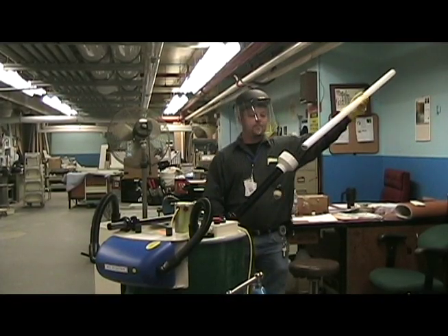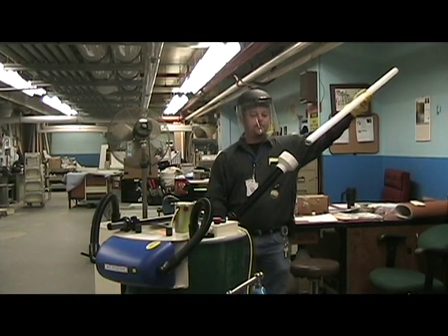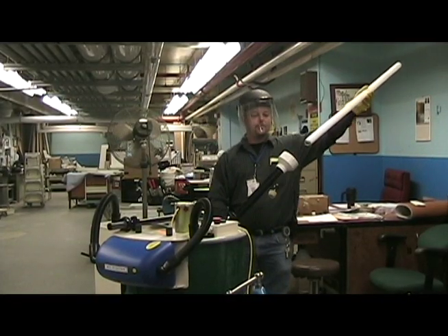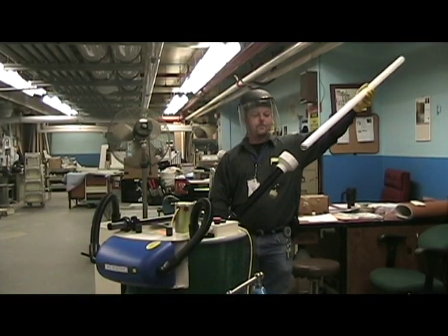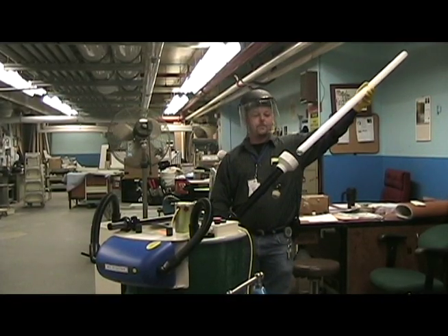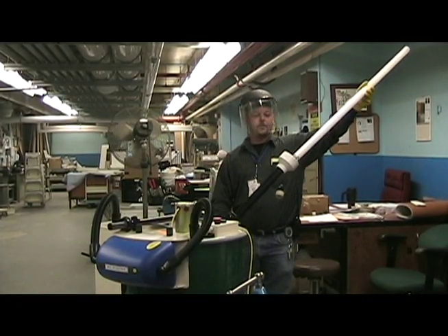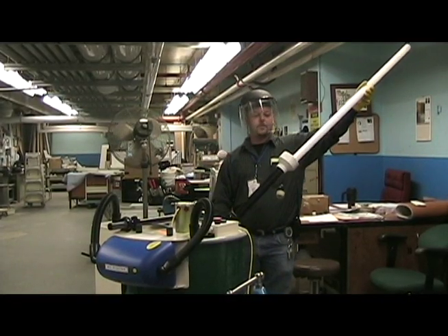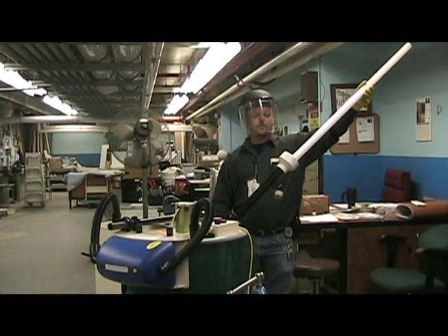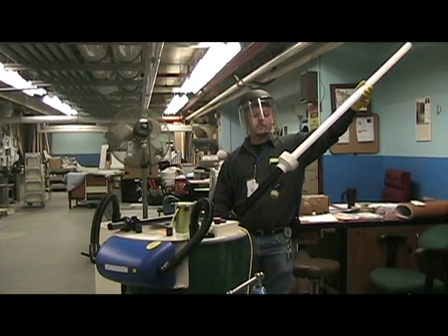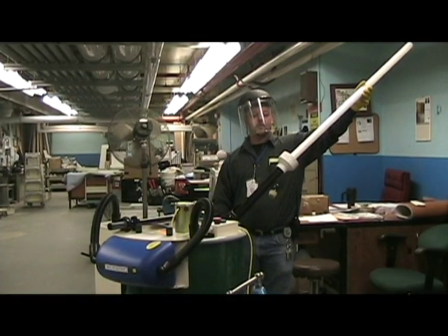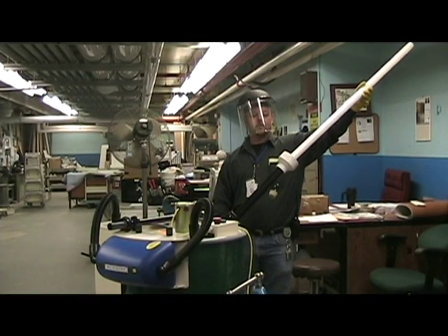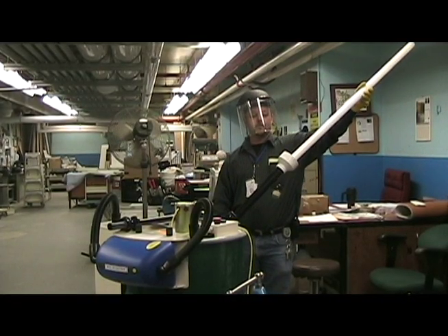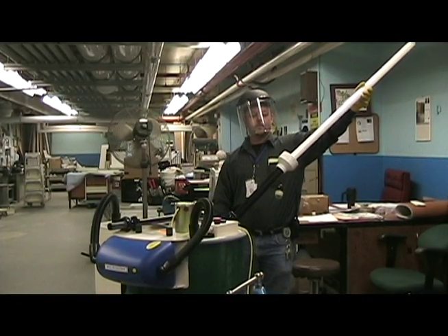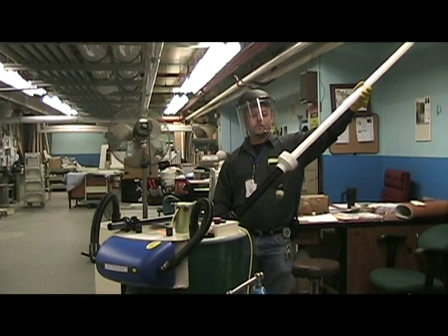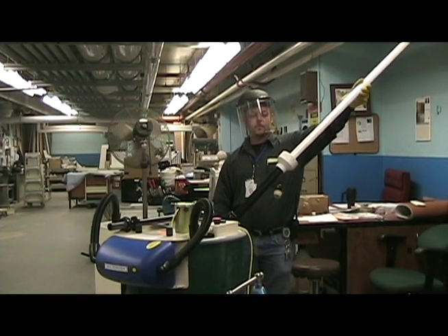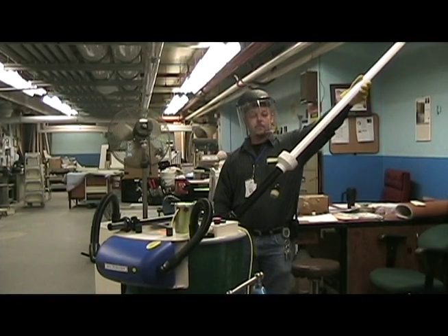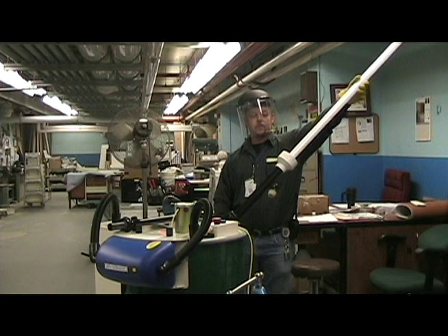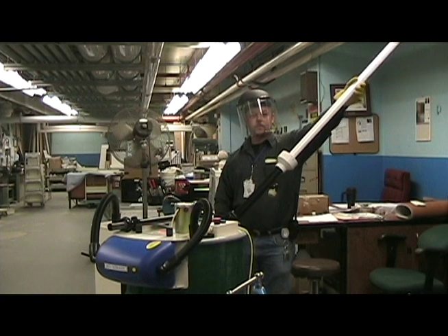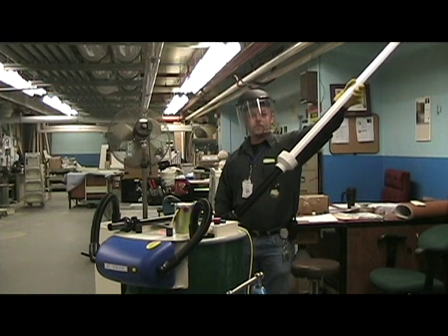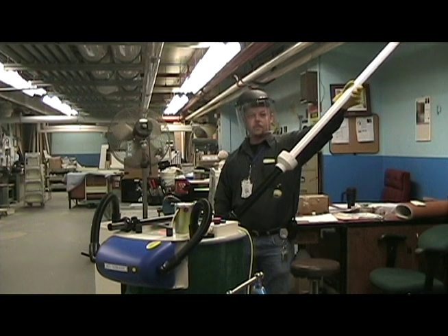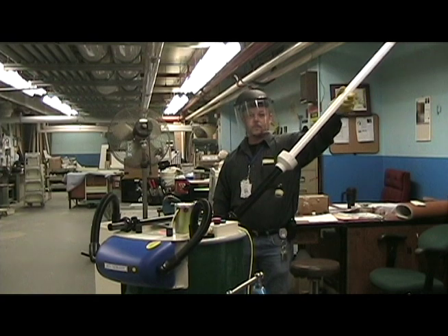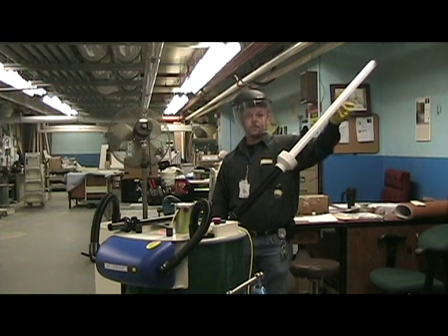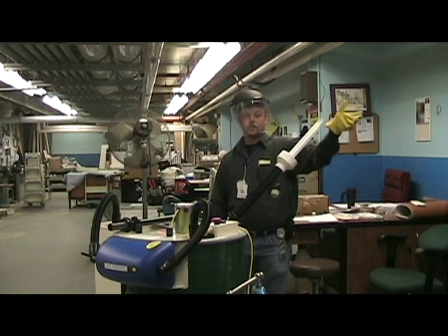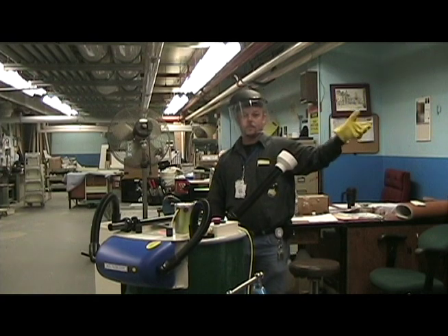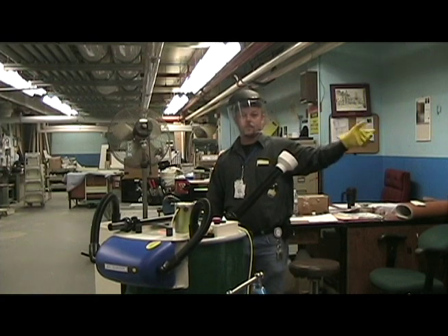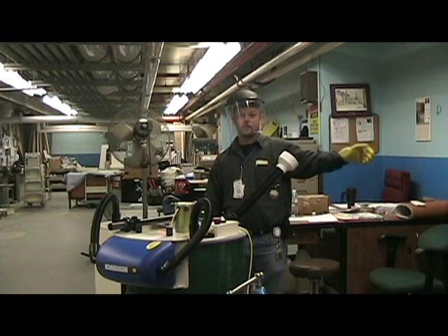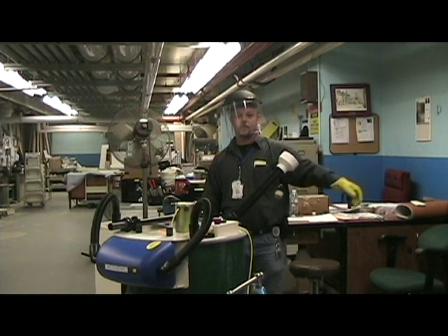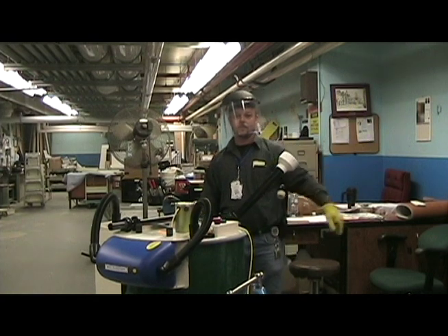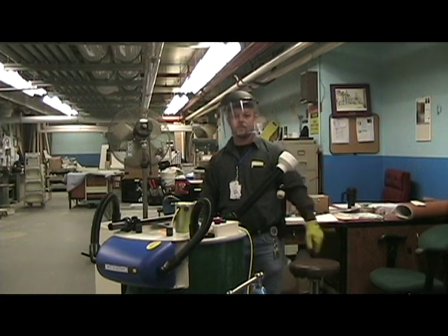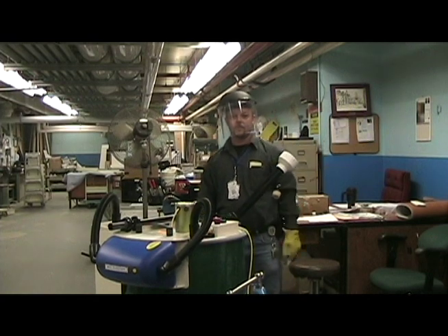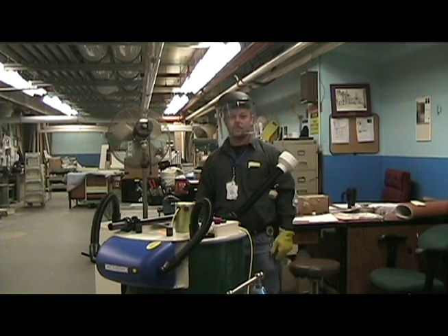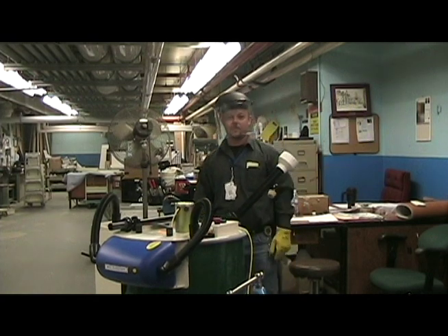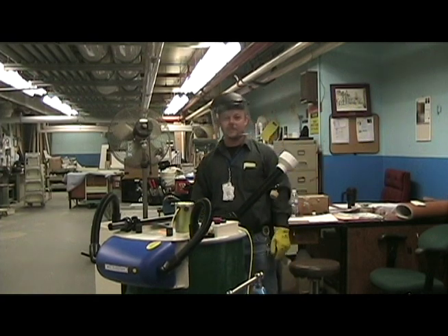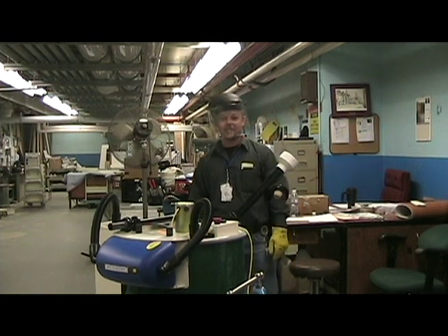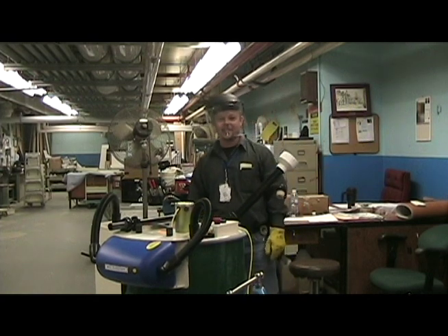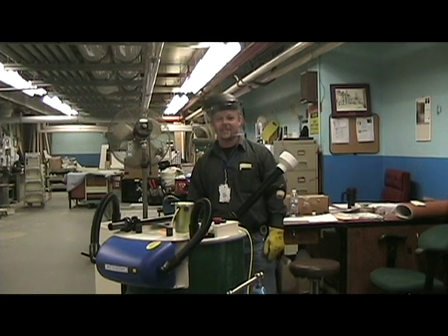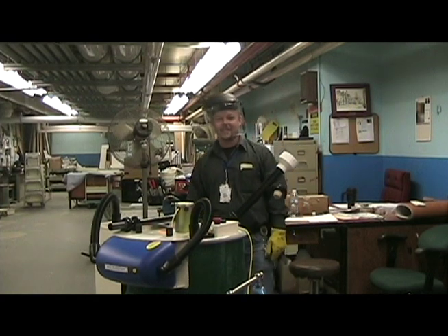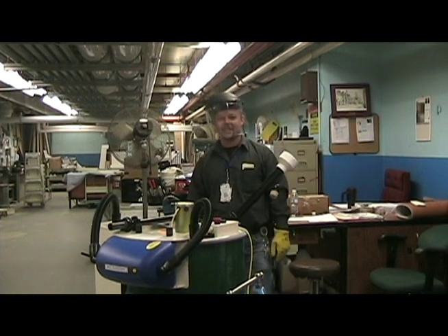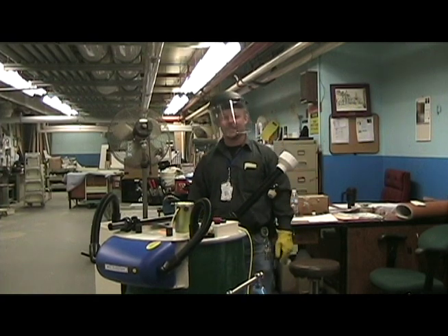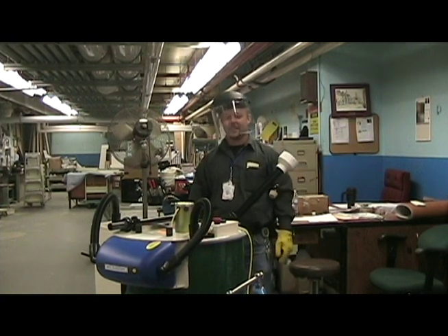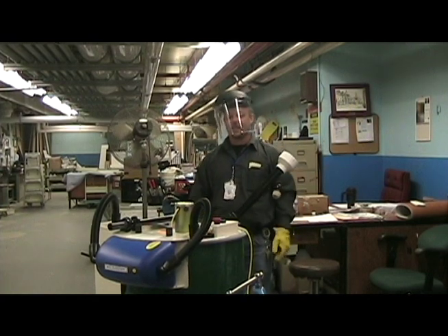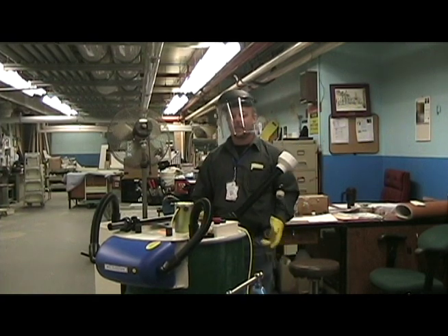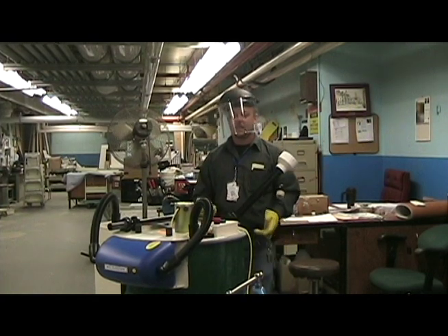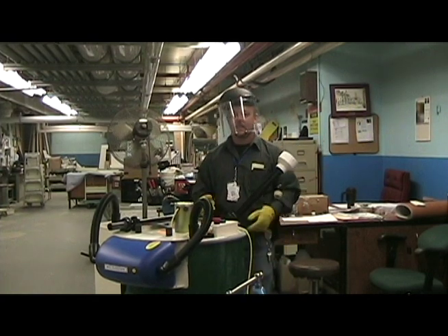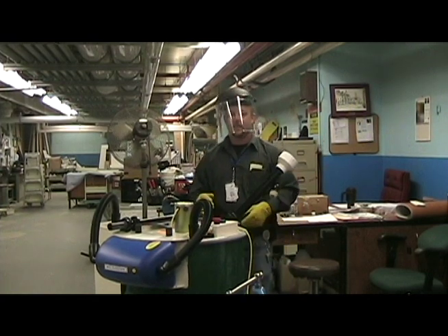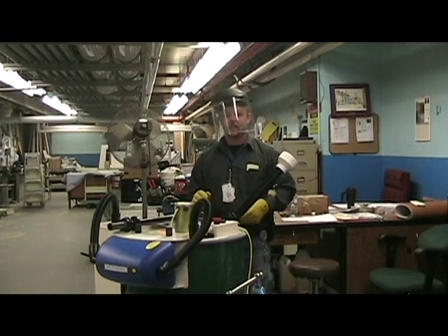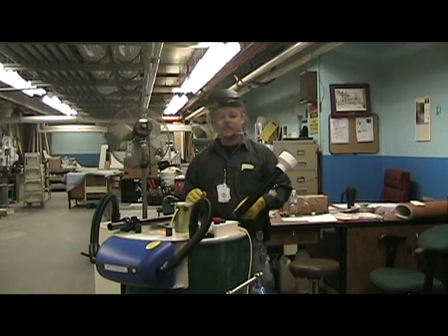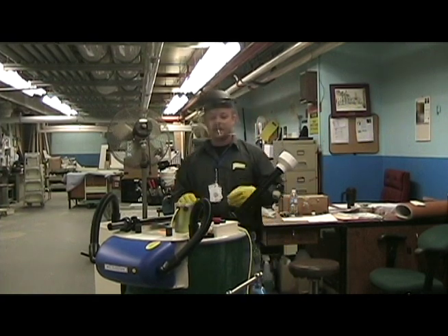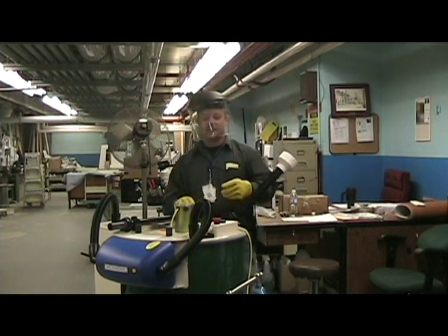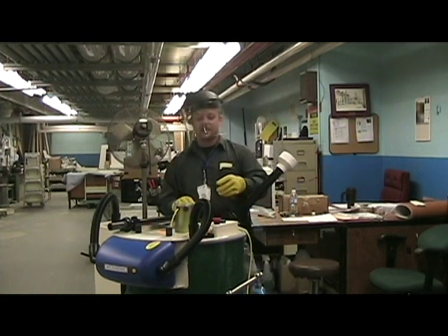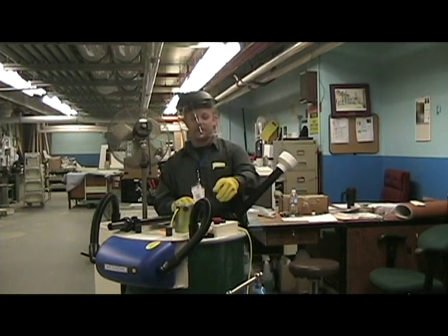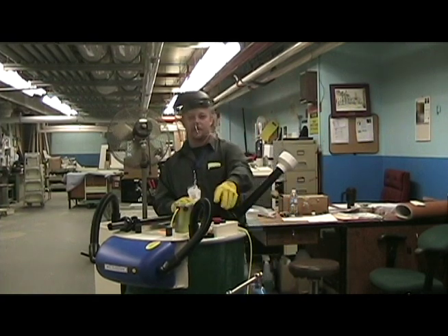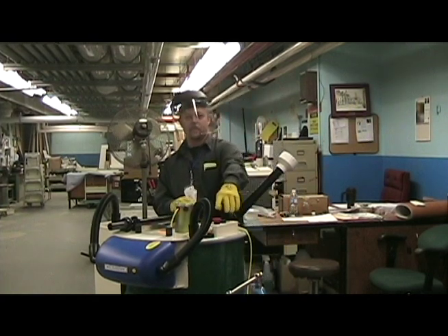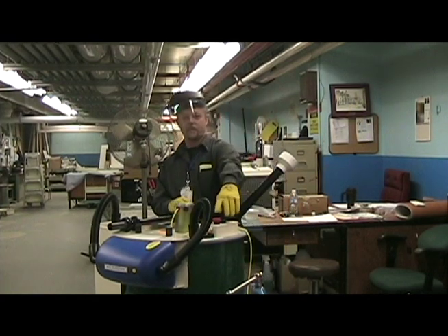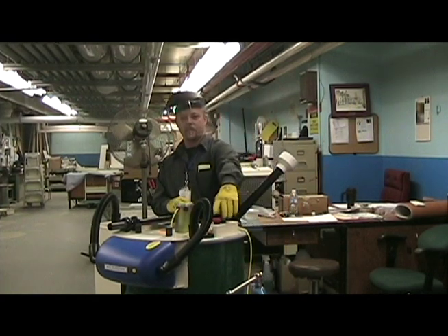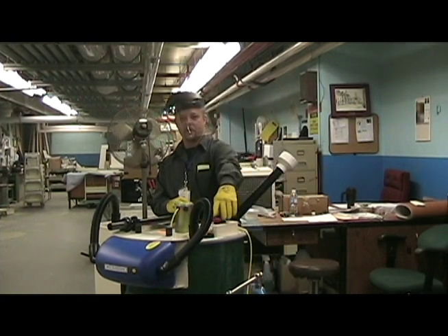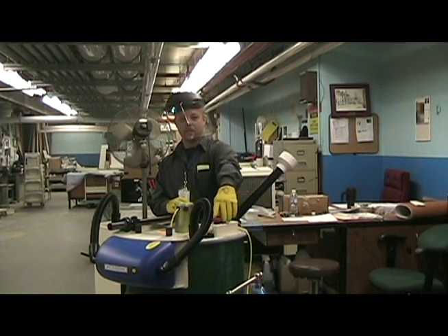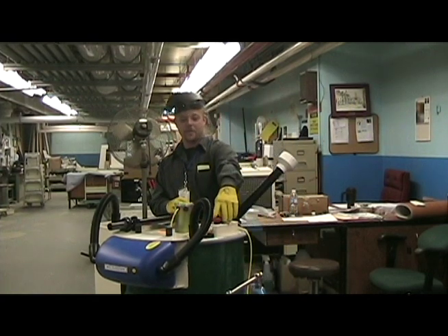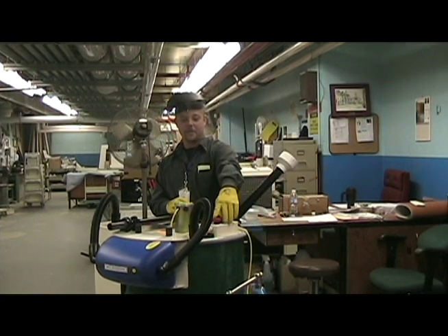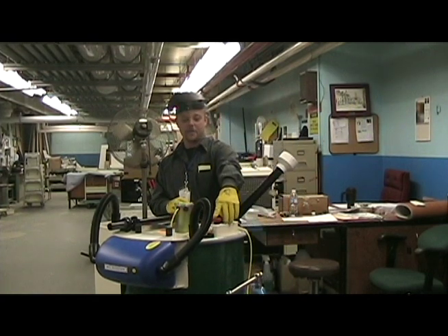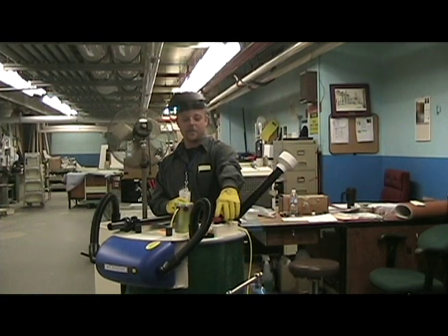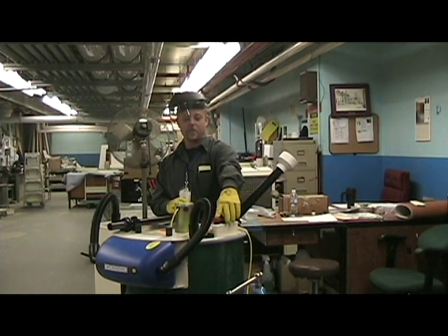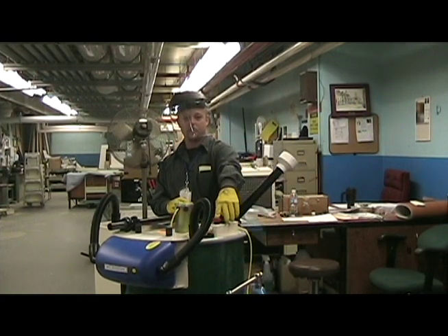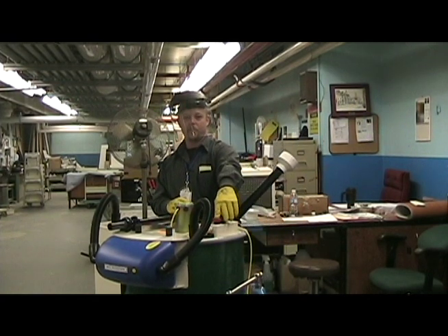With over 500 tubes replaced monthly, the hospital knows the Bulb Eater is an investment that will take a bite out of waste.